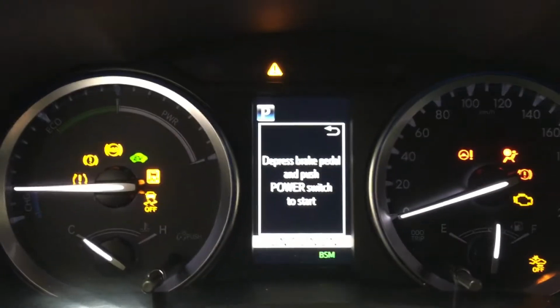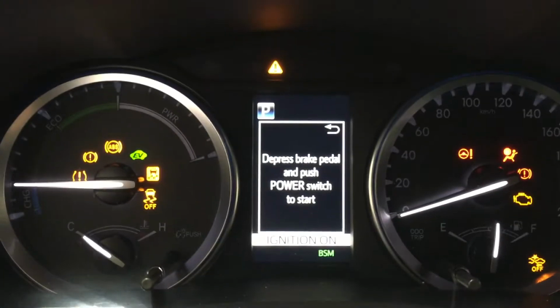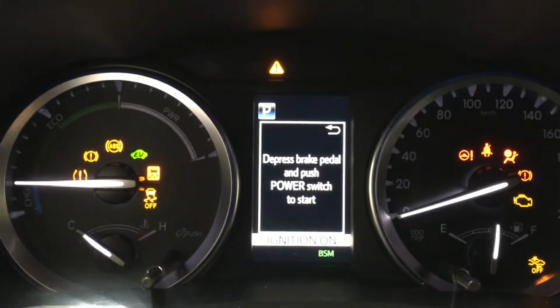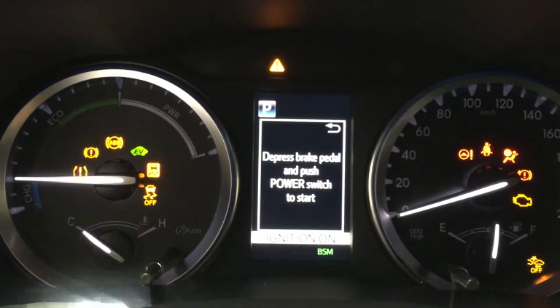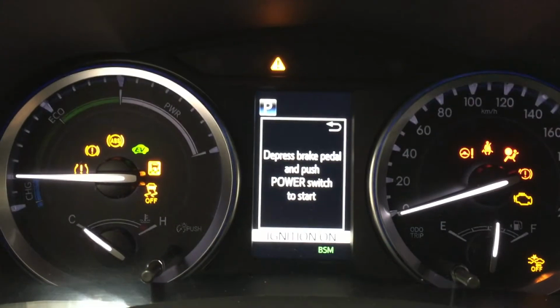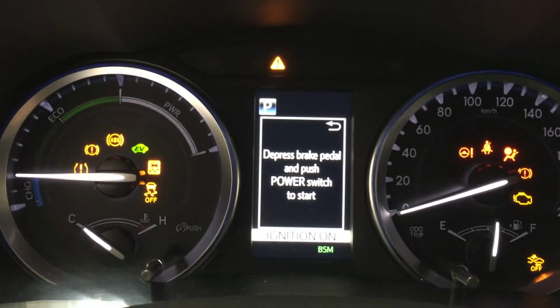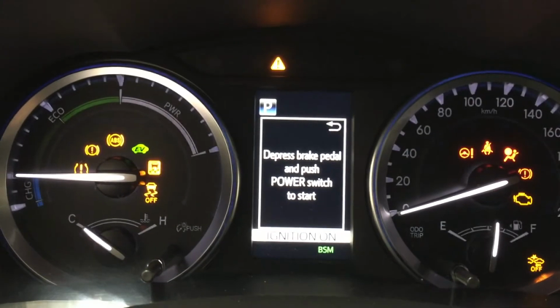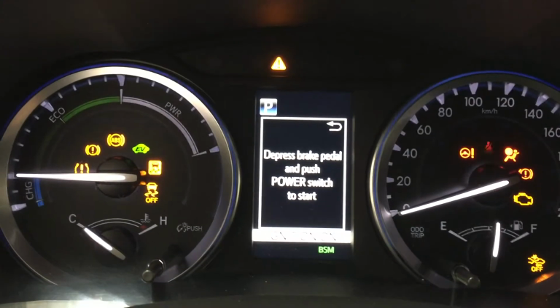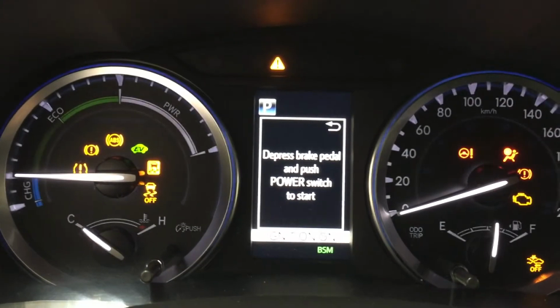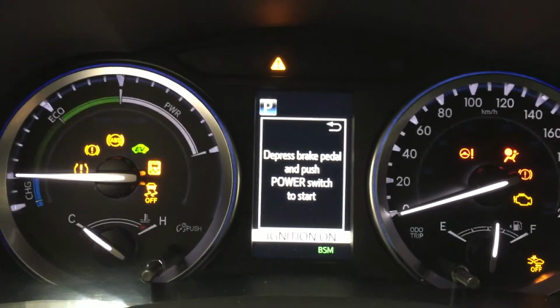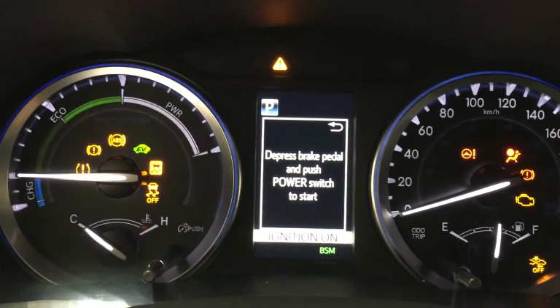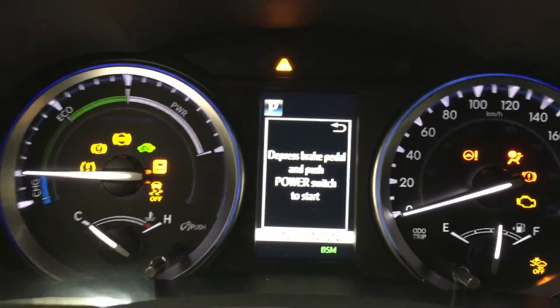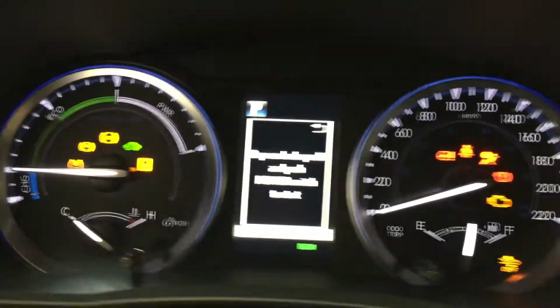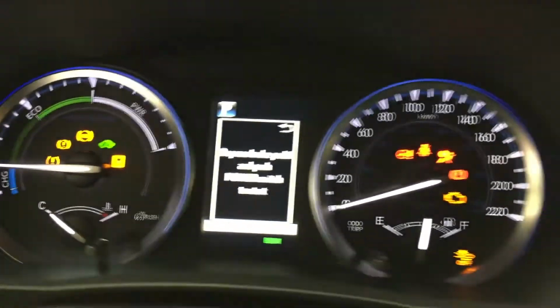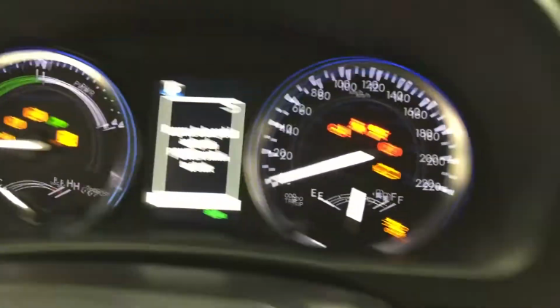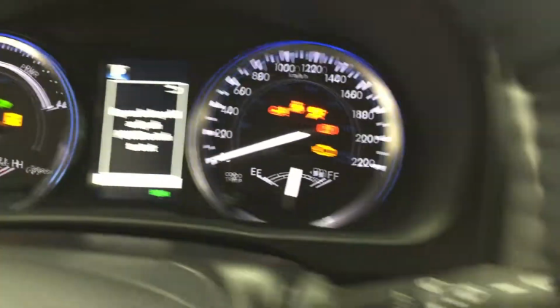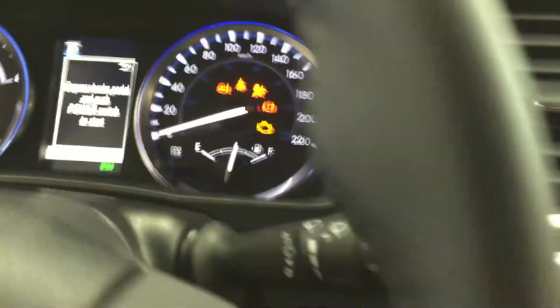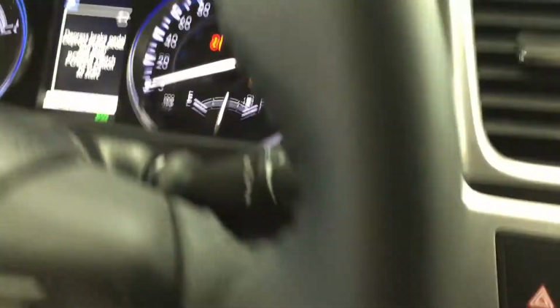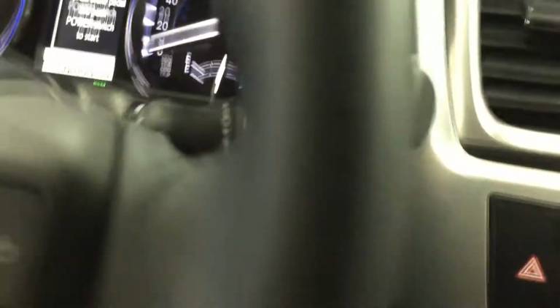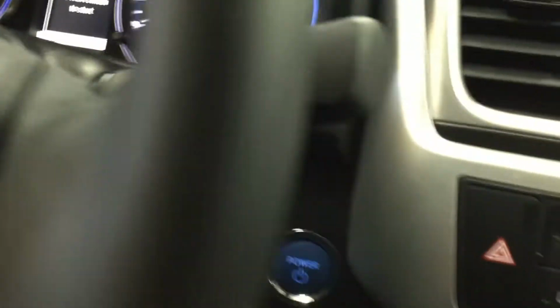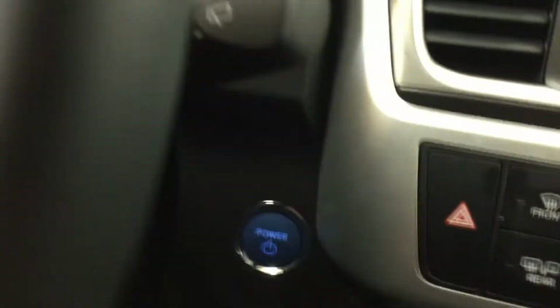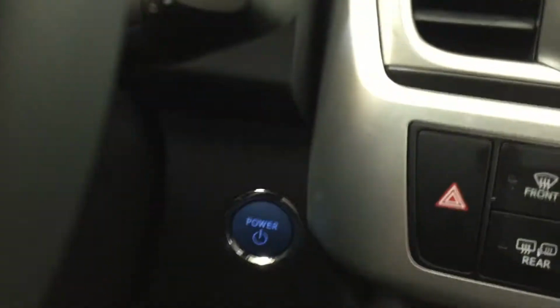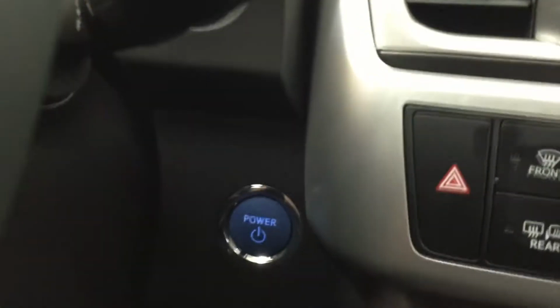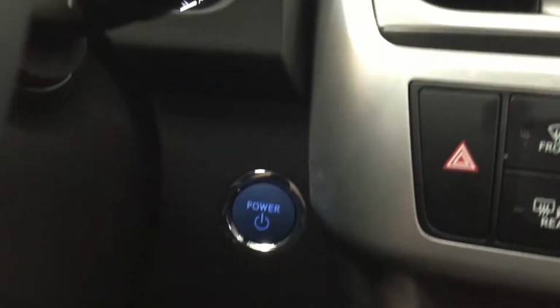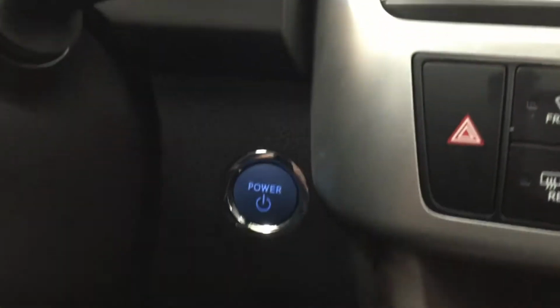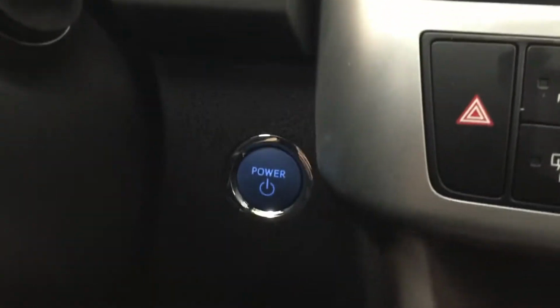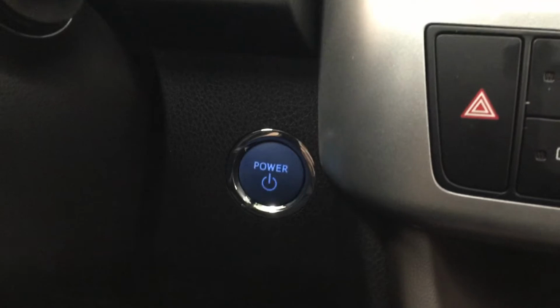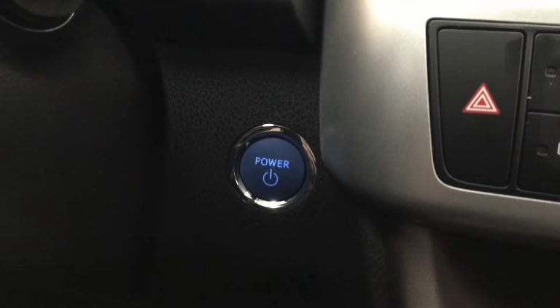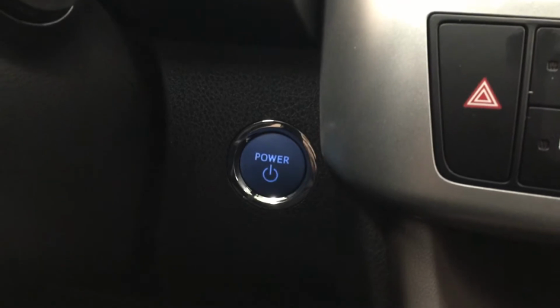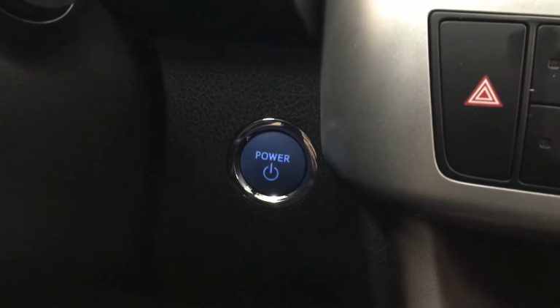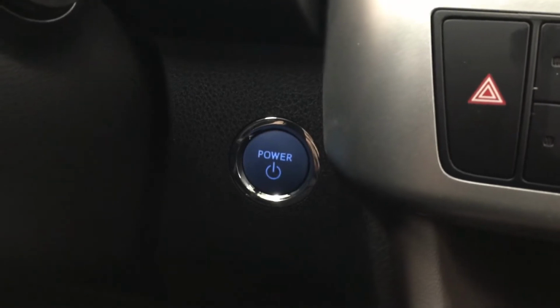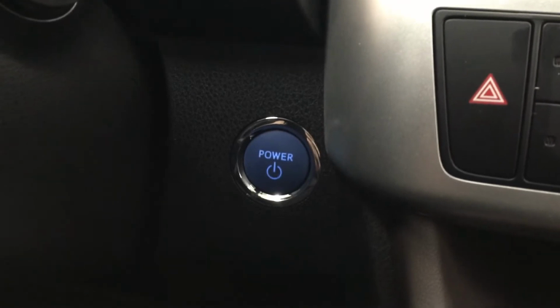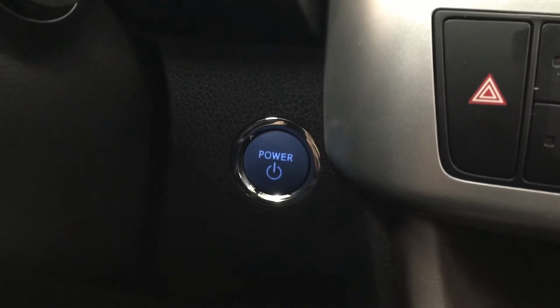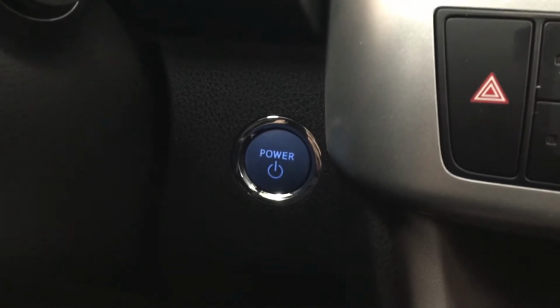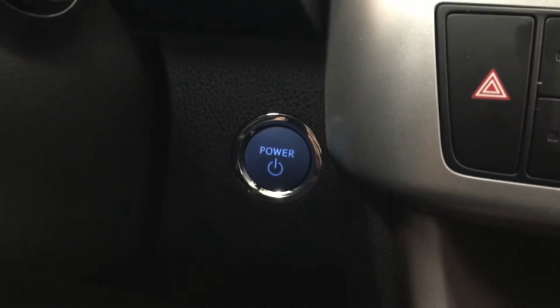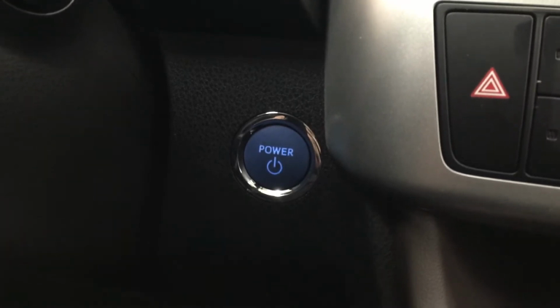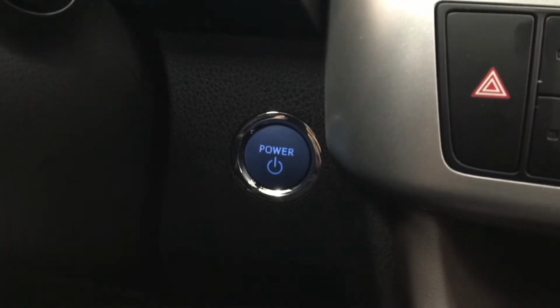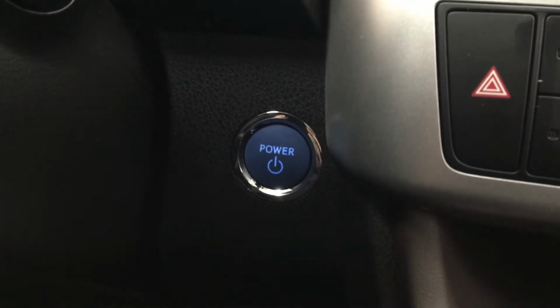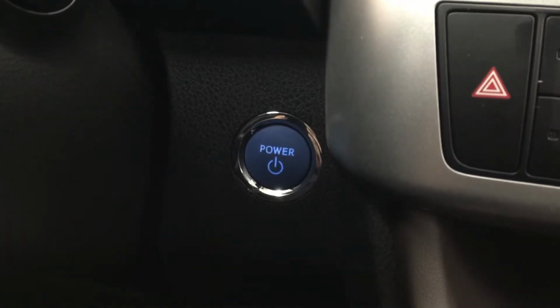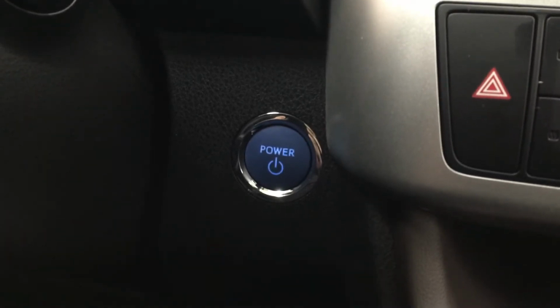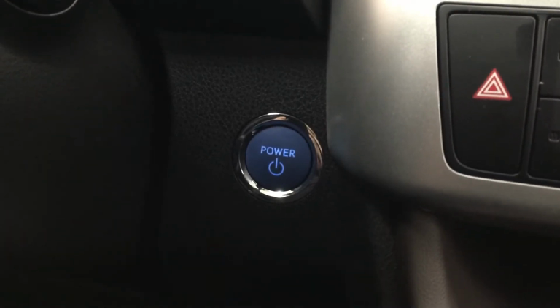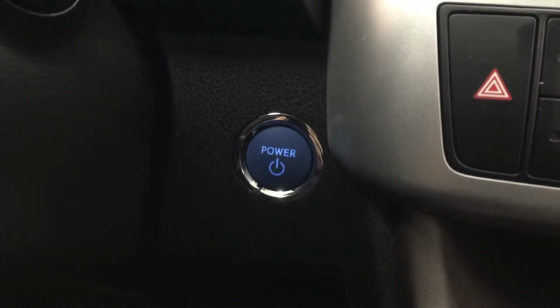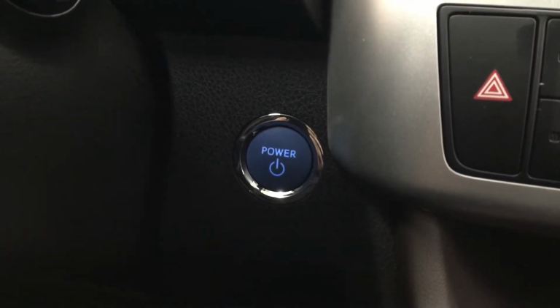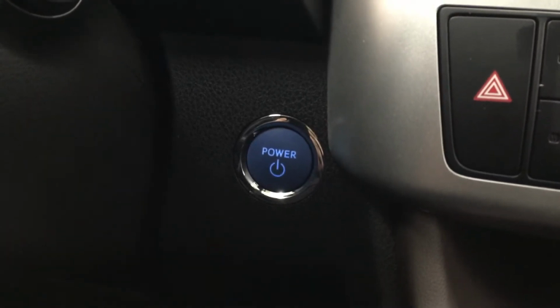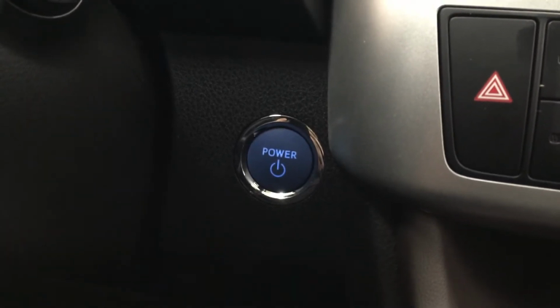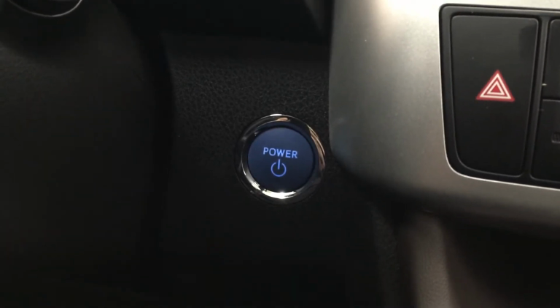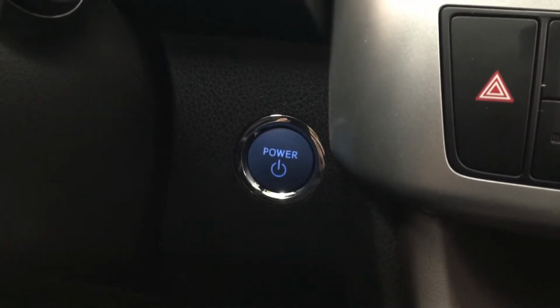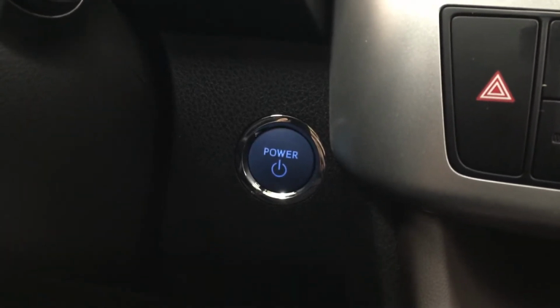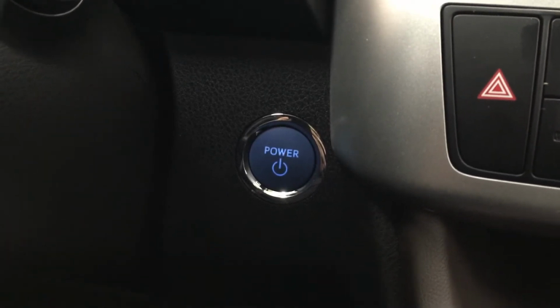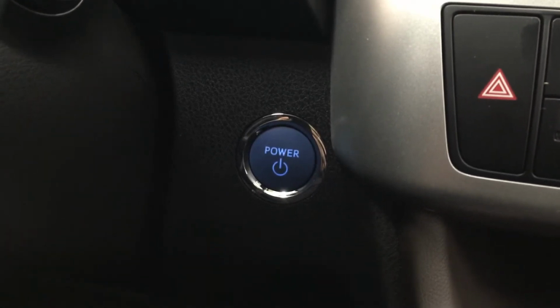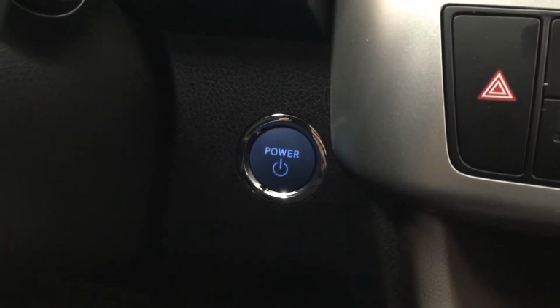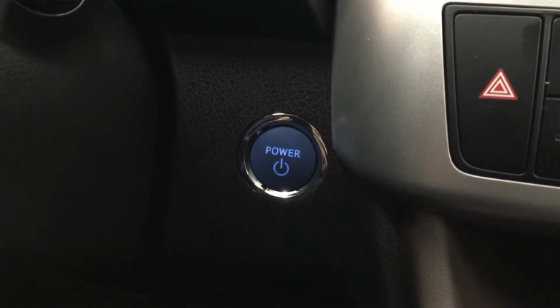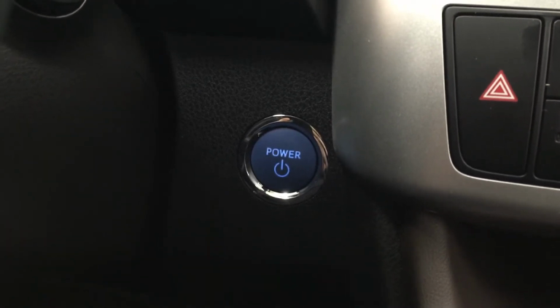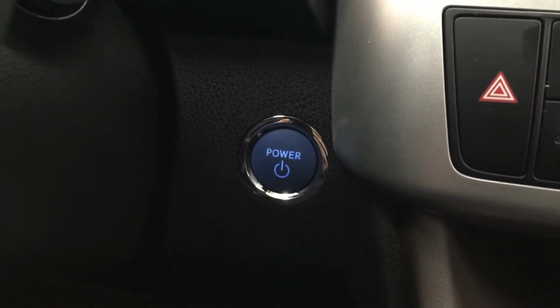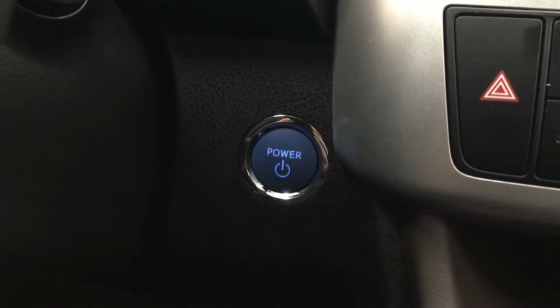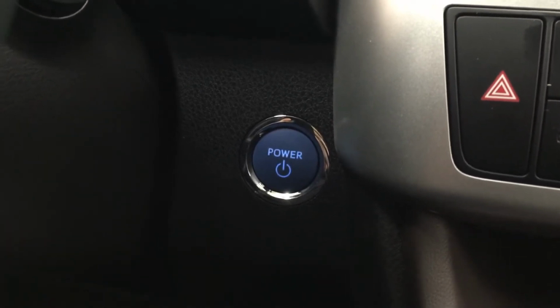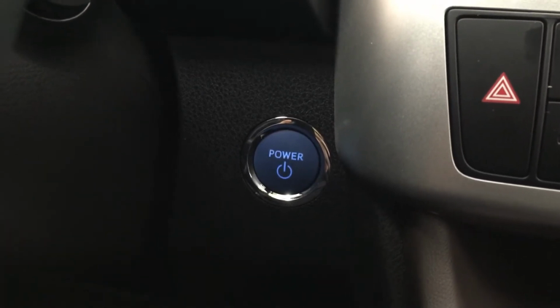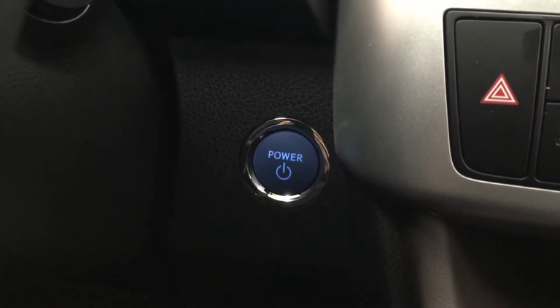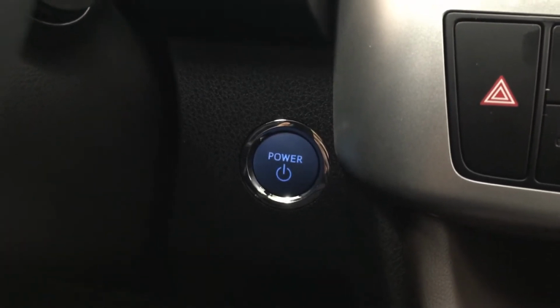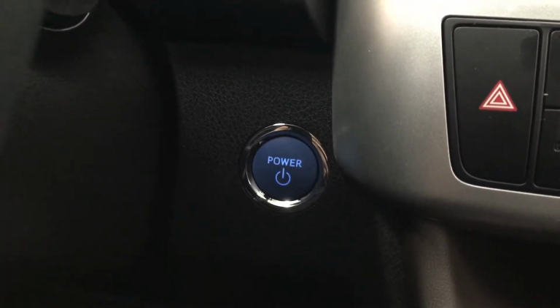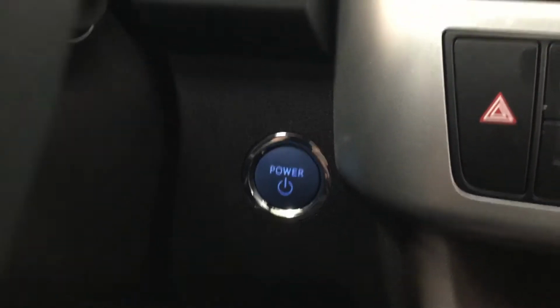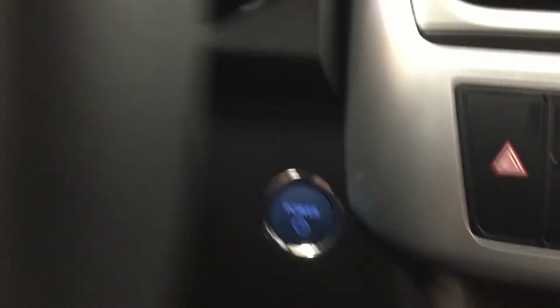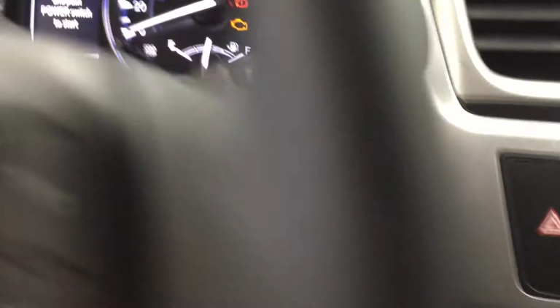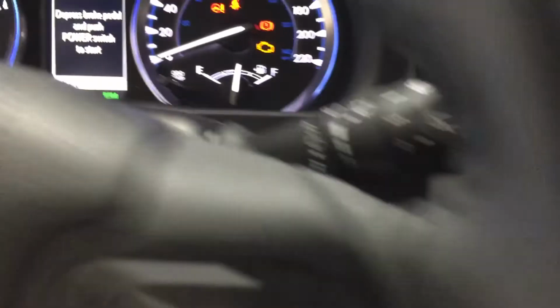One of the nice things with the XLE model is it does have that push button start. So all you have to do is put your foot on the brake, hit the push button and it'll start up for you automatically.